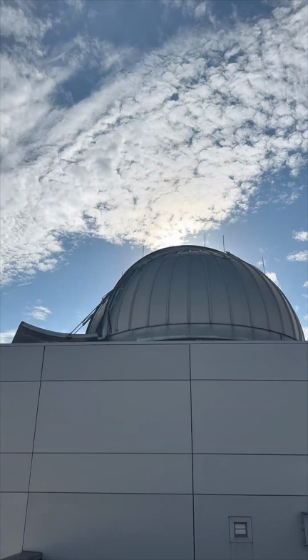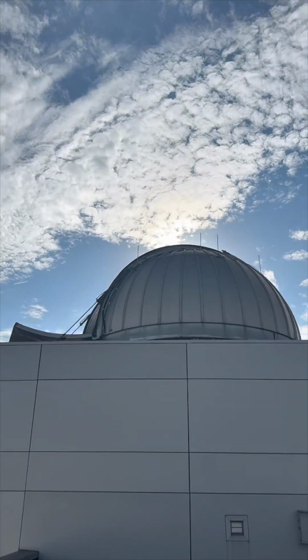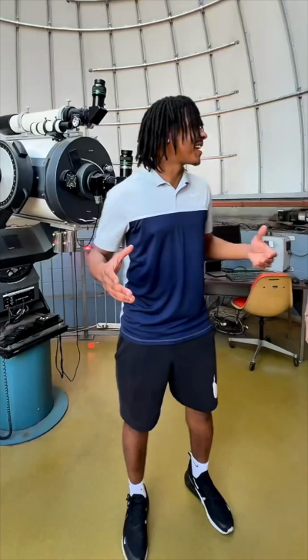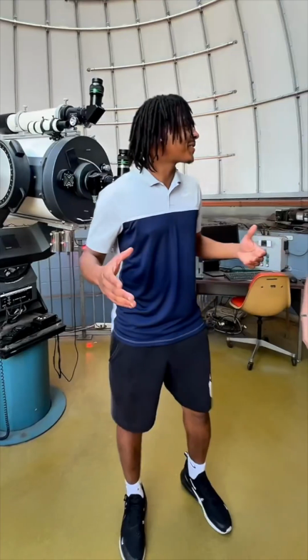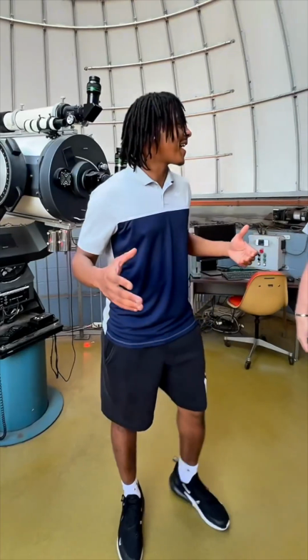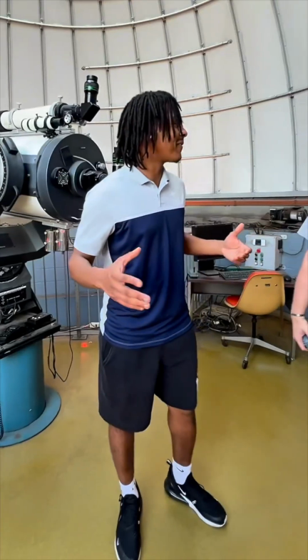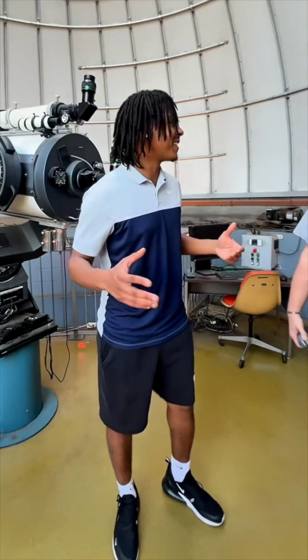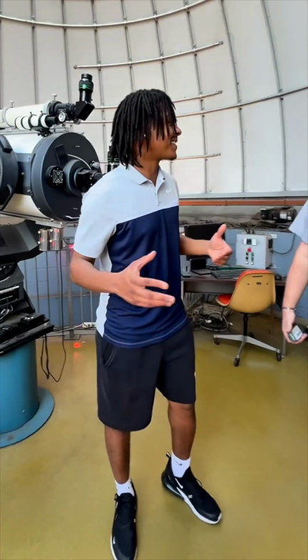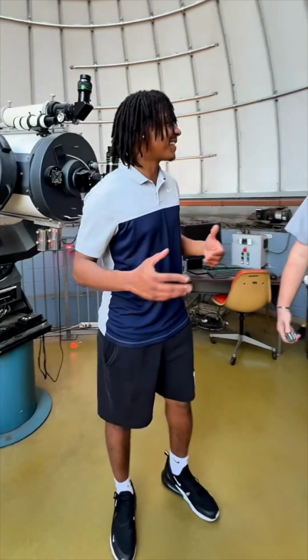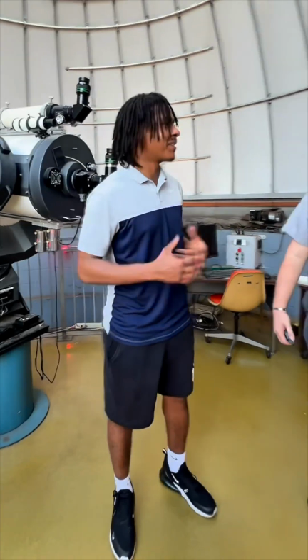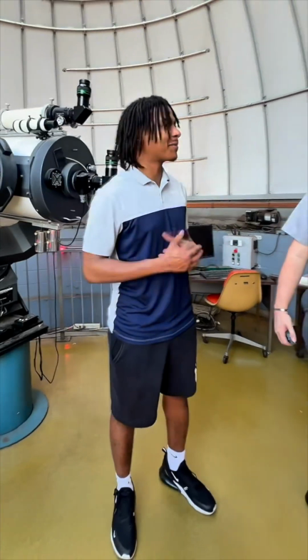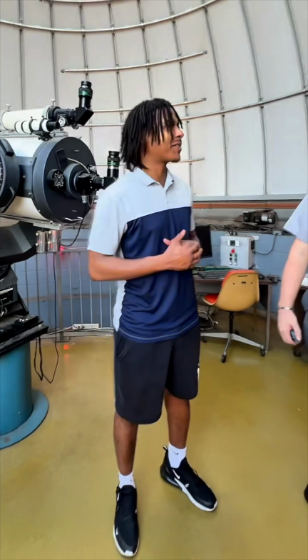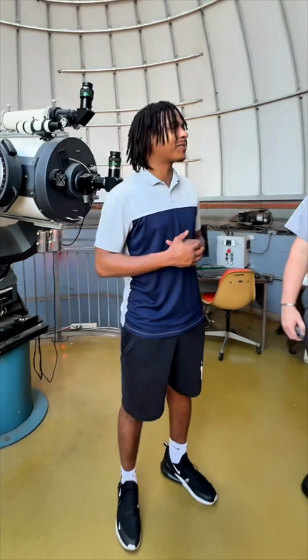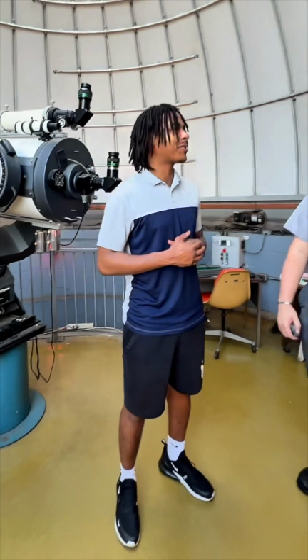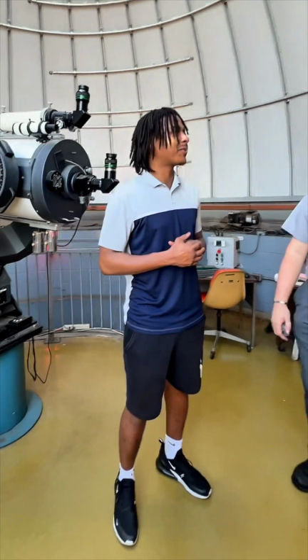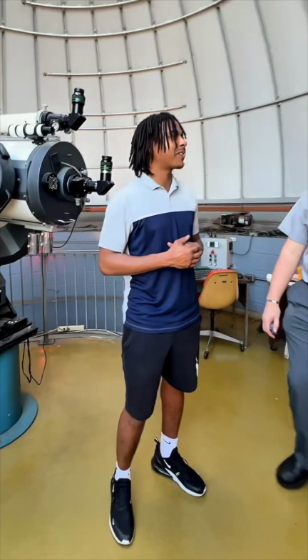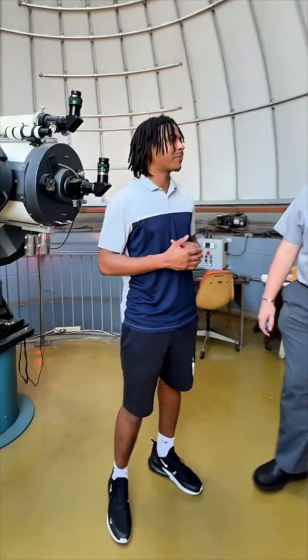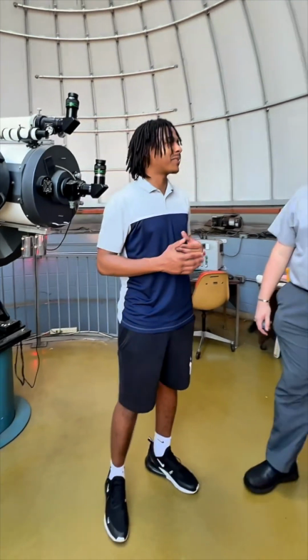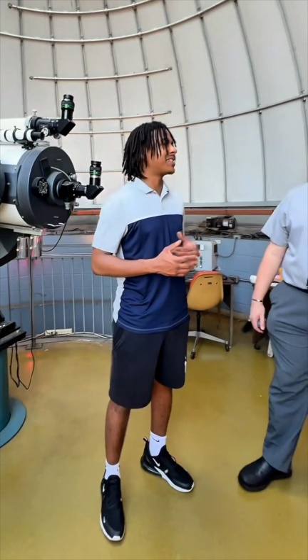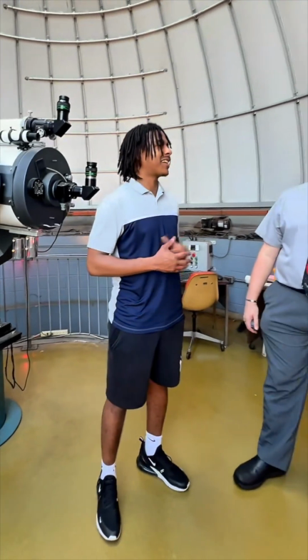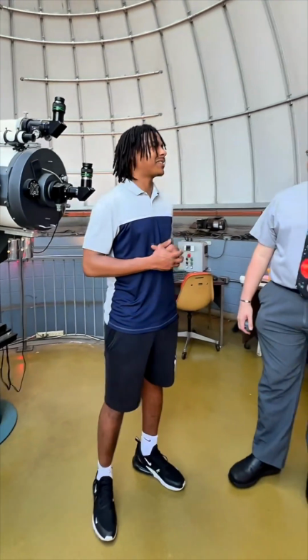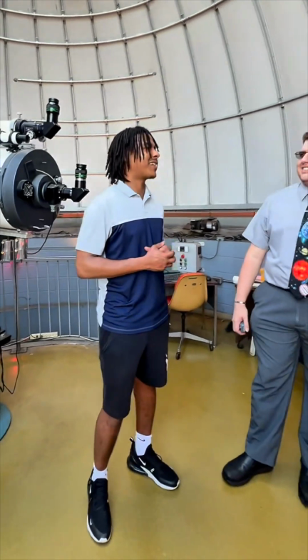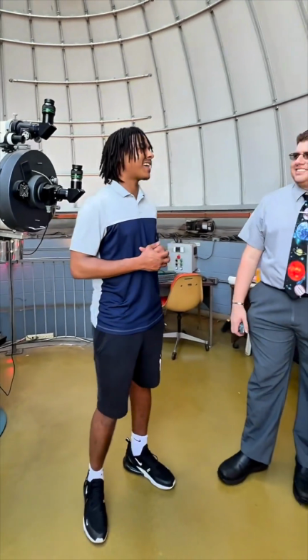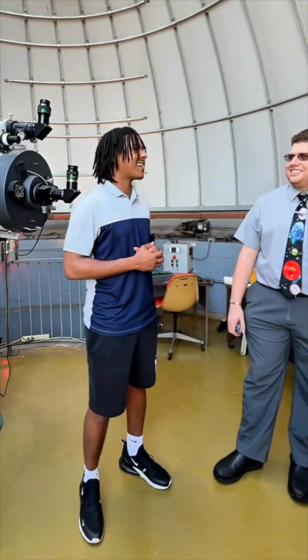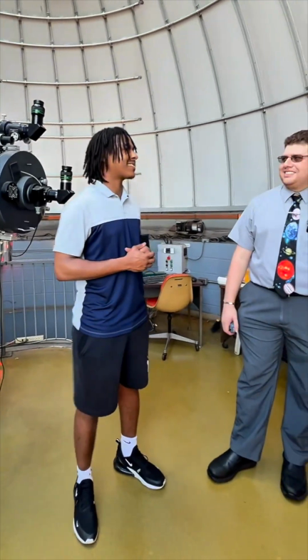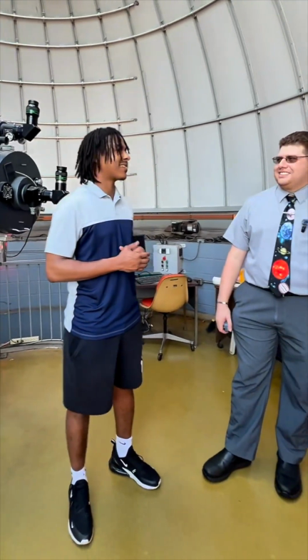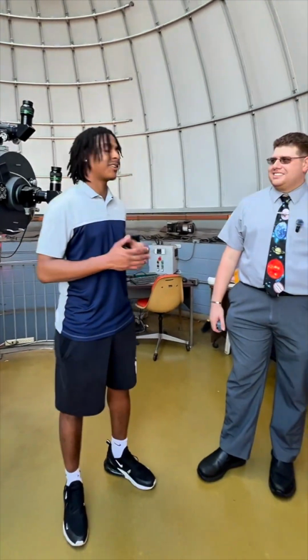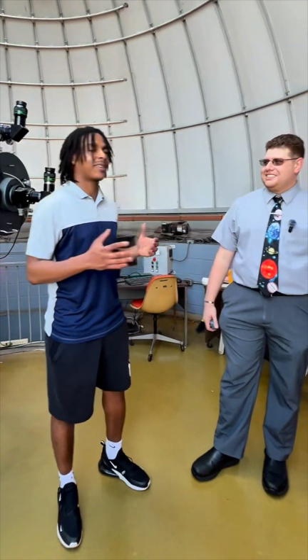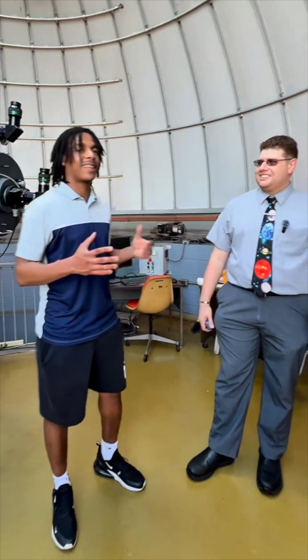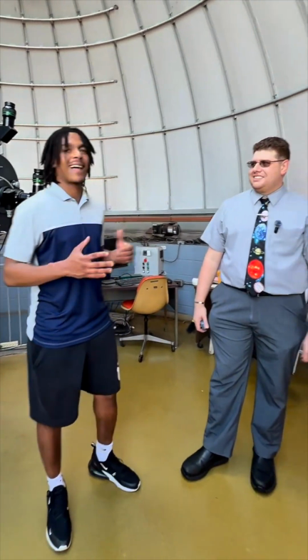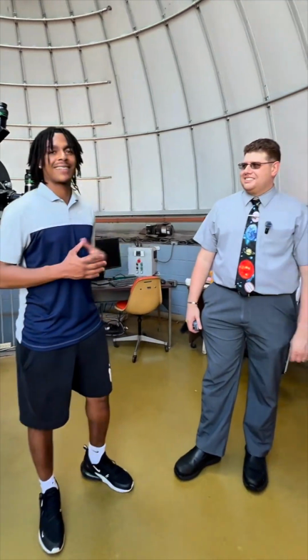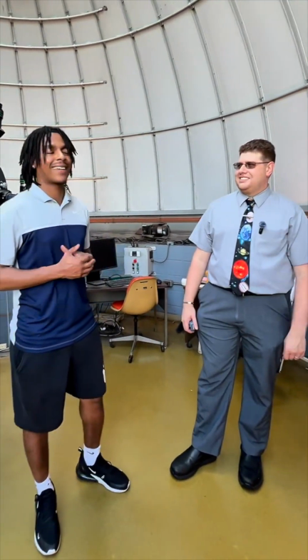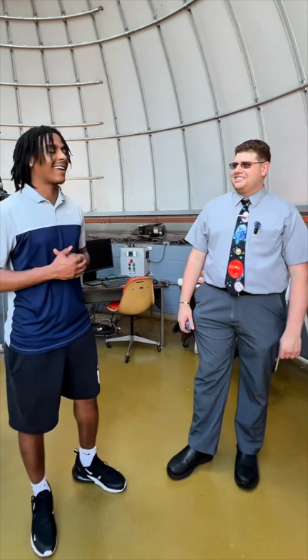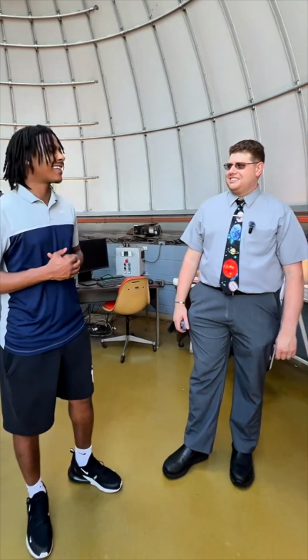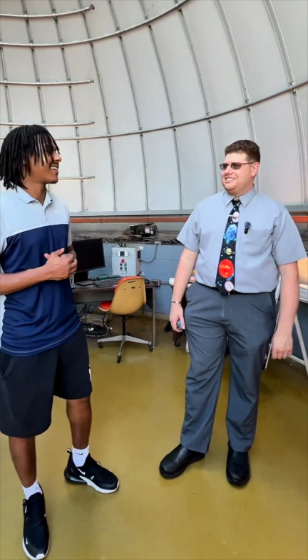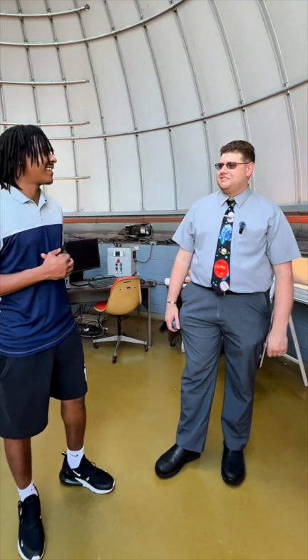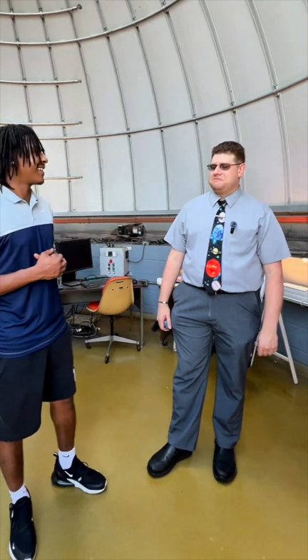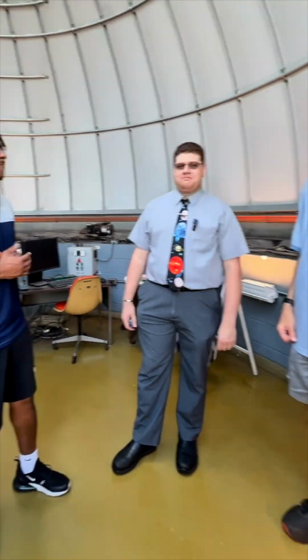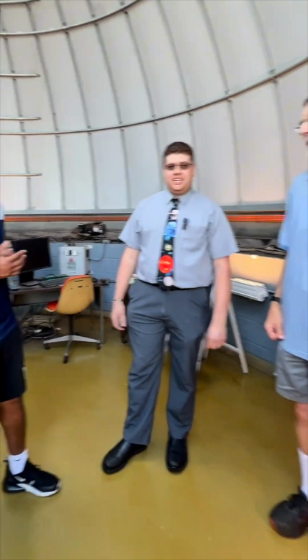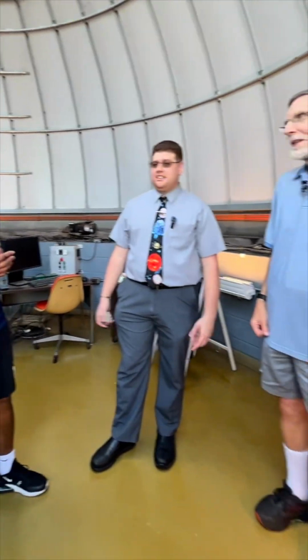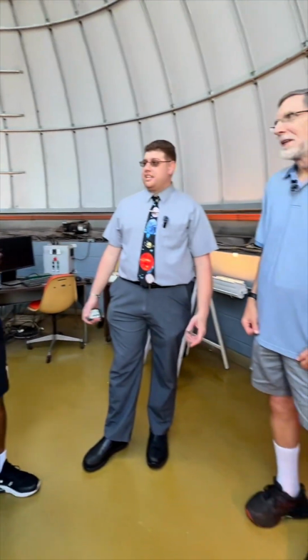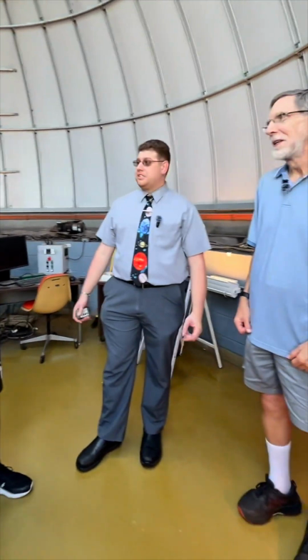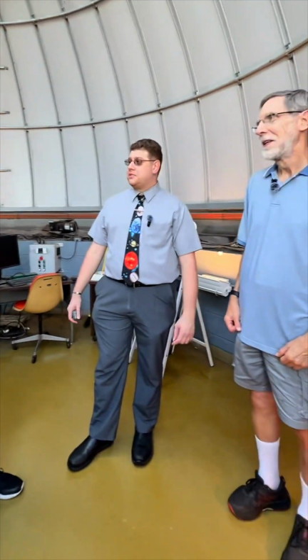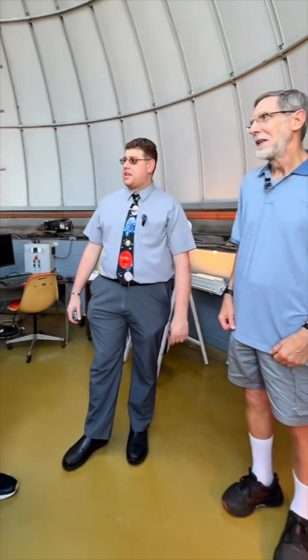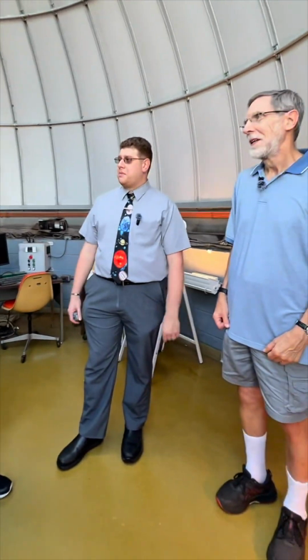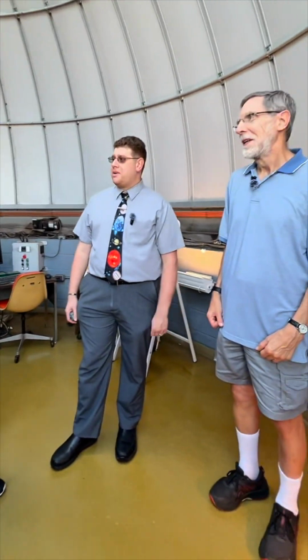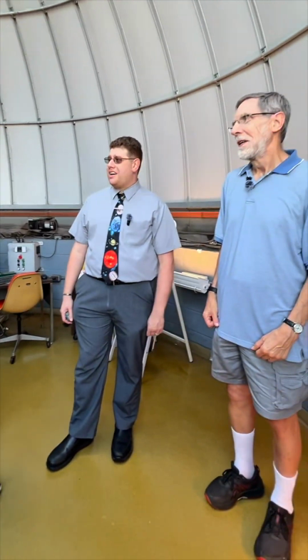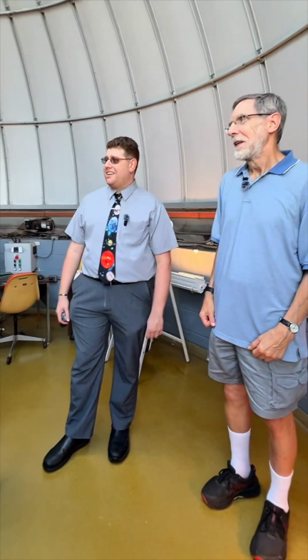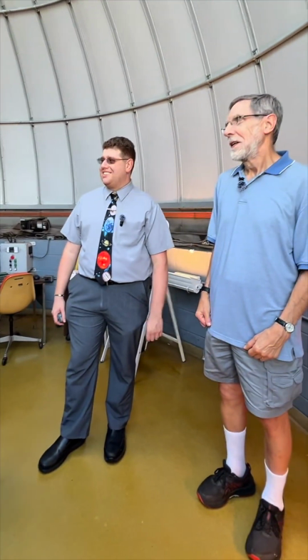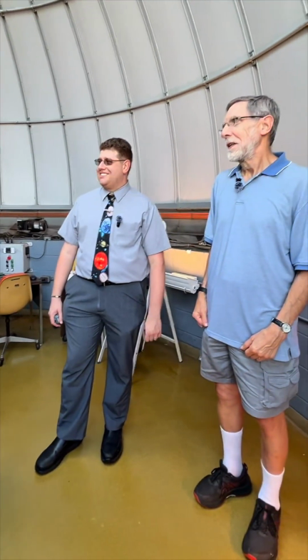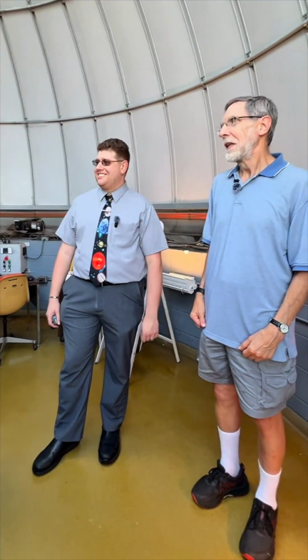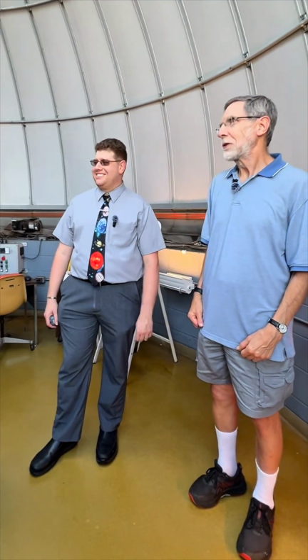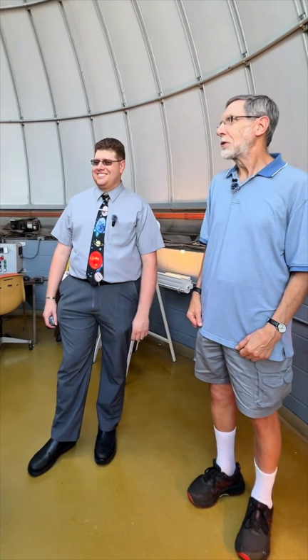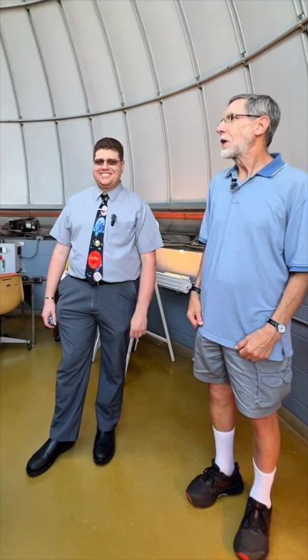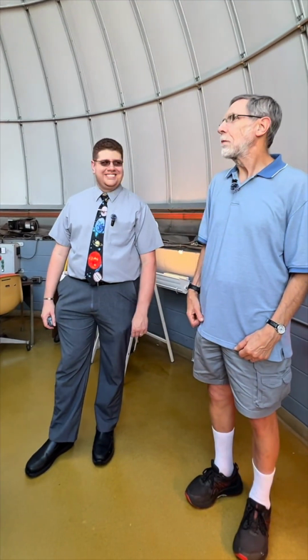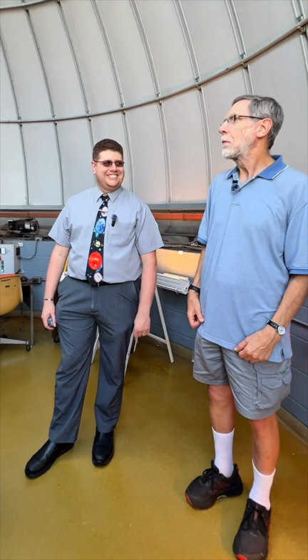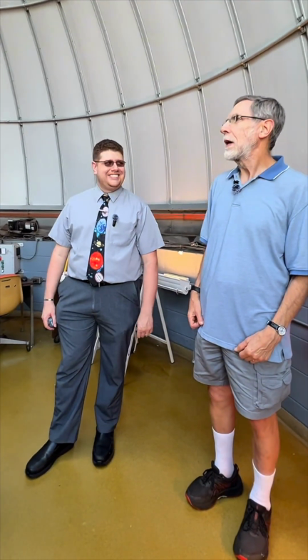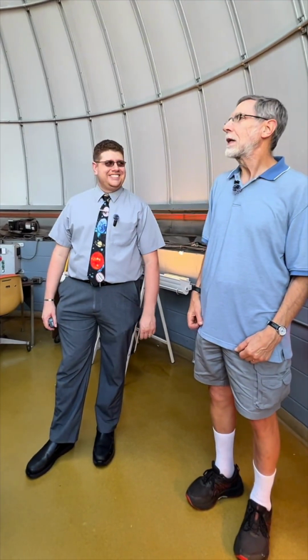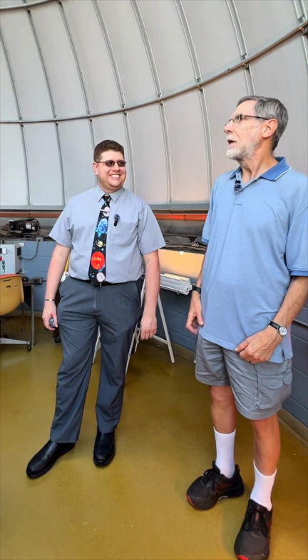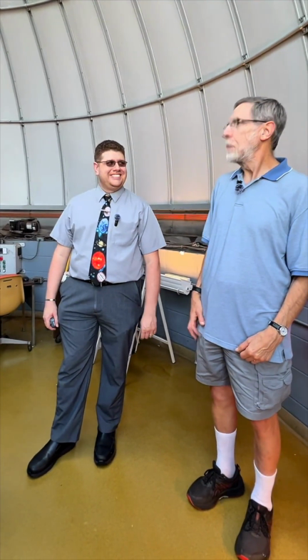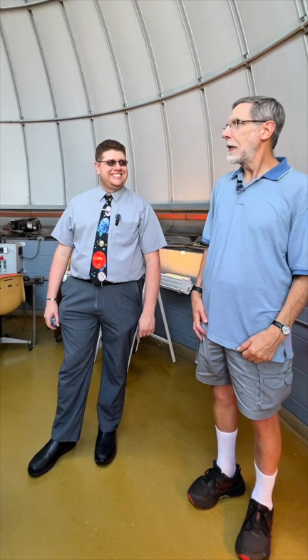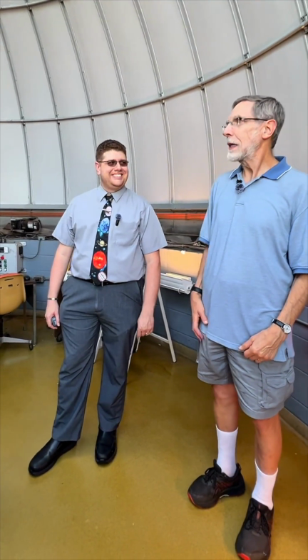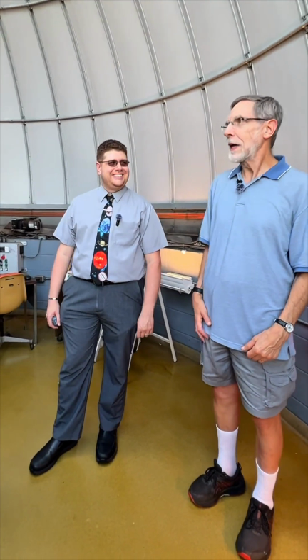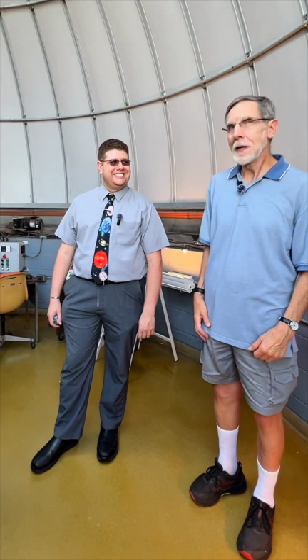Thanks for having us in the observatory, appreciate you guys, learned a lot today. Thanks for stopping by — come by again.